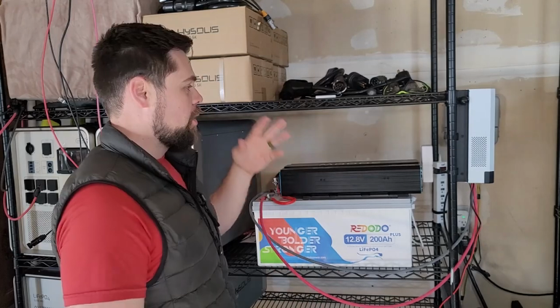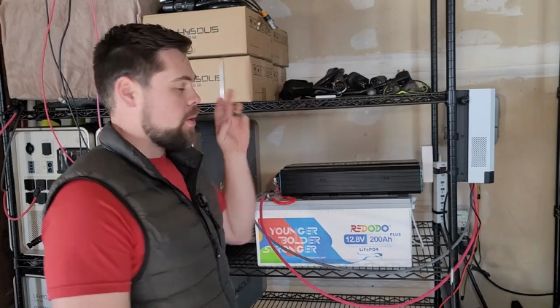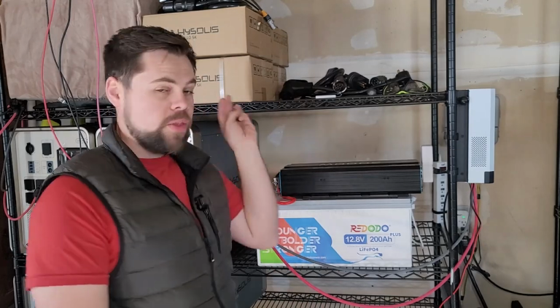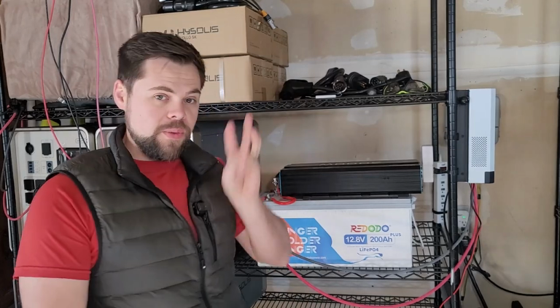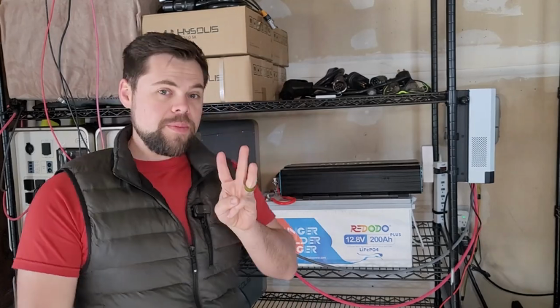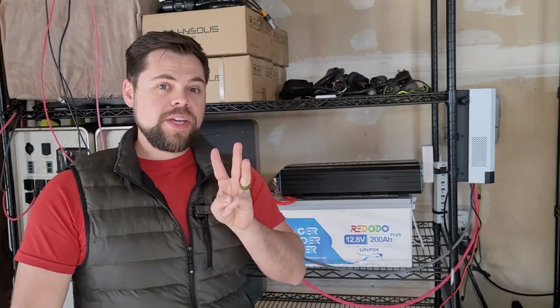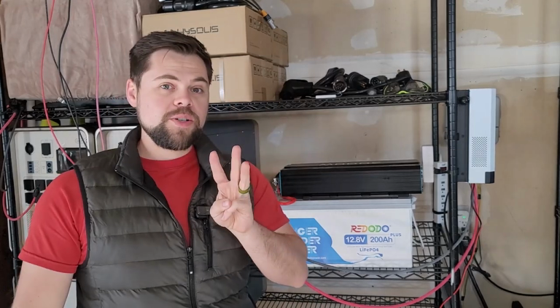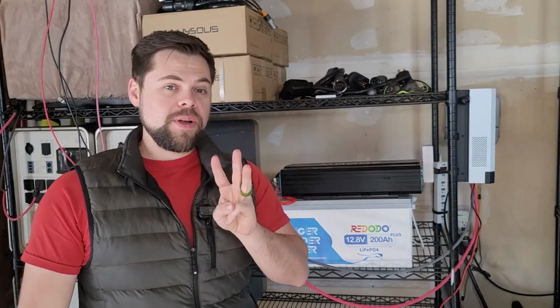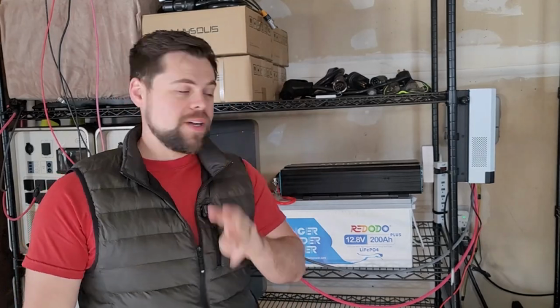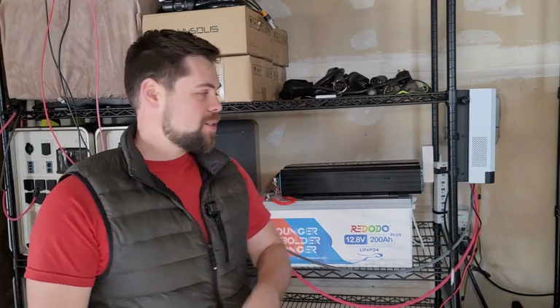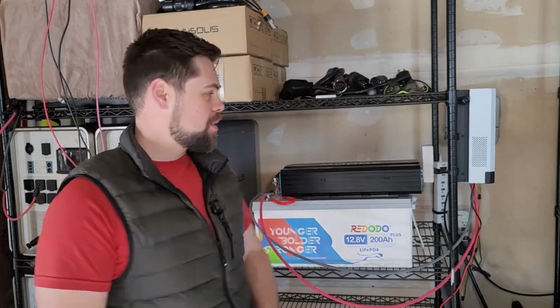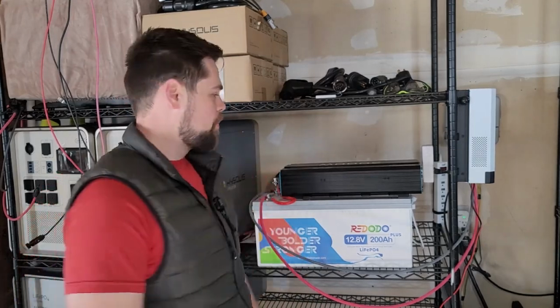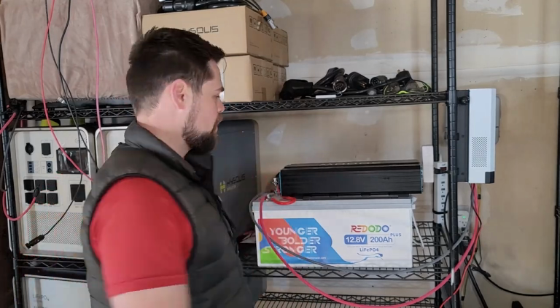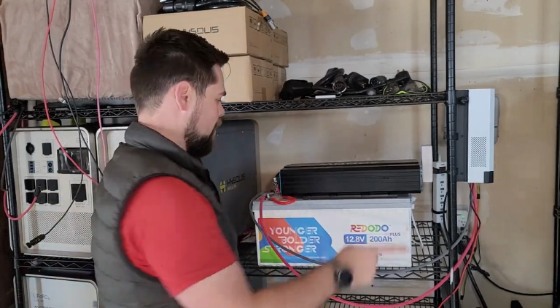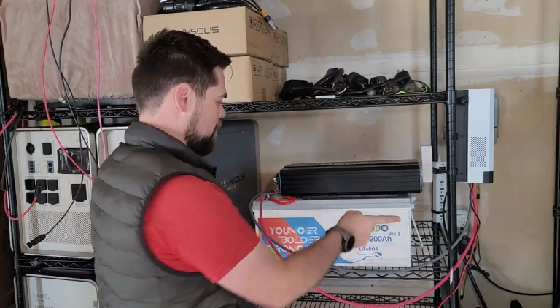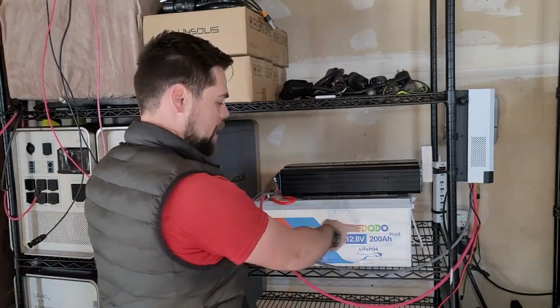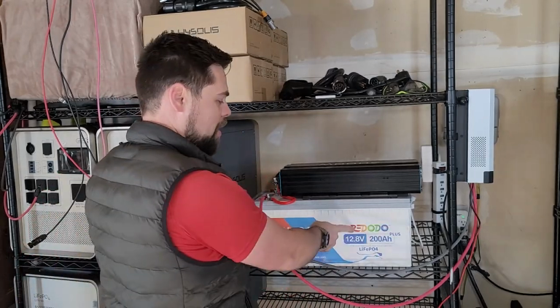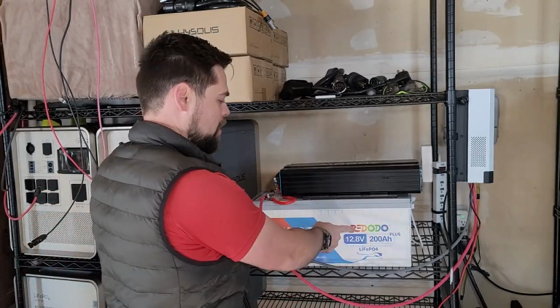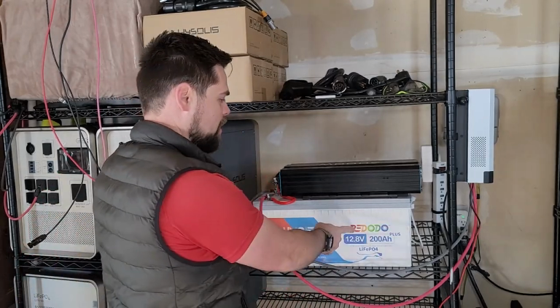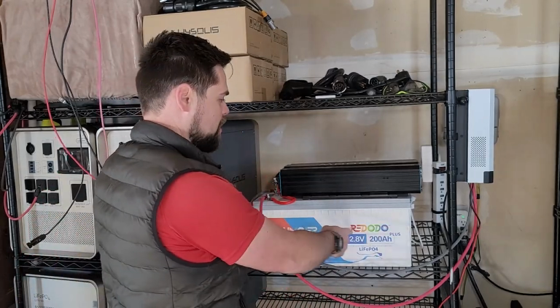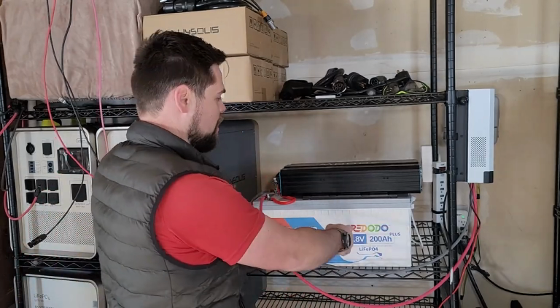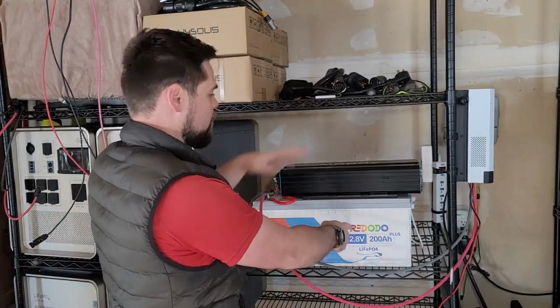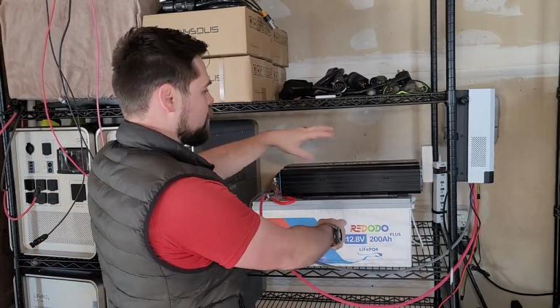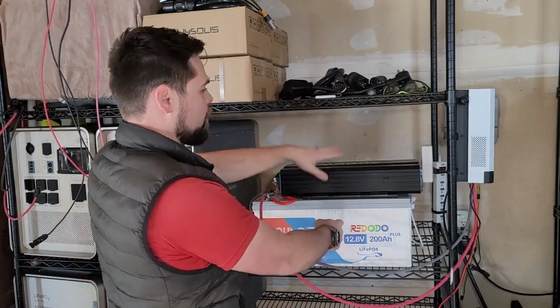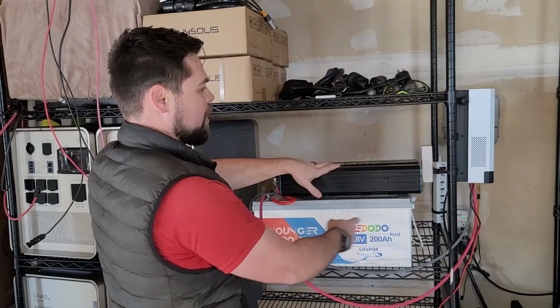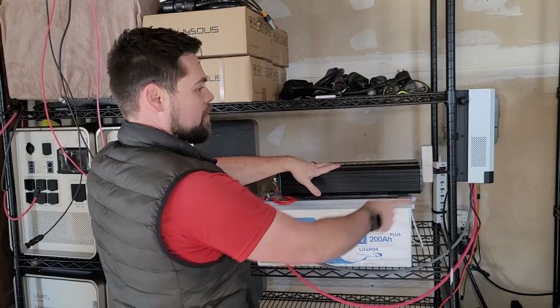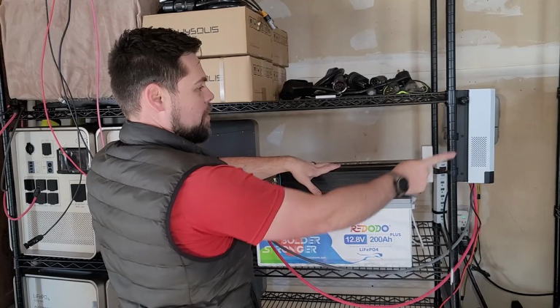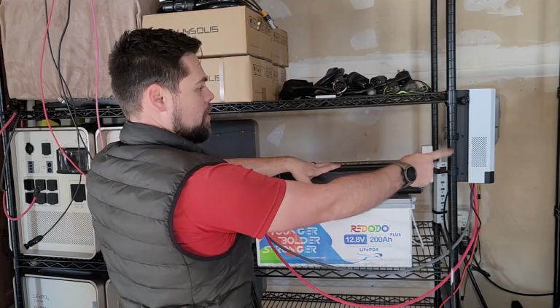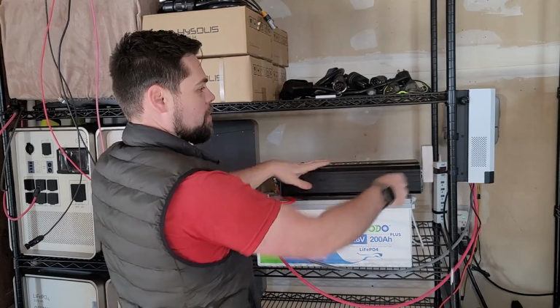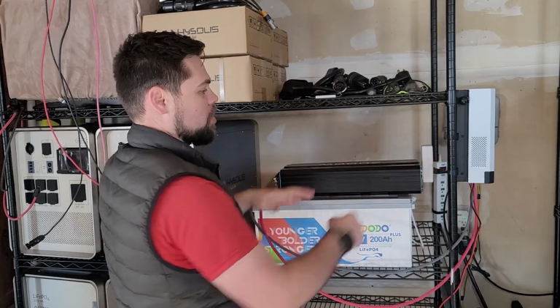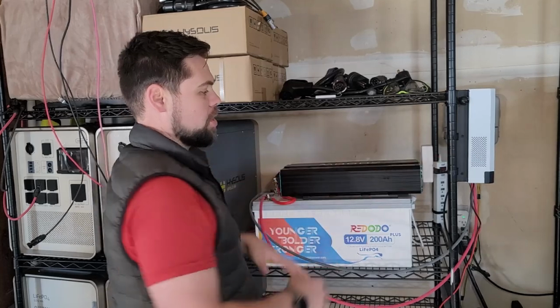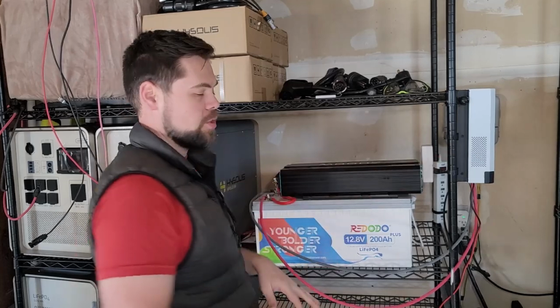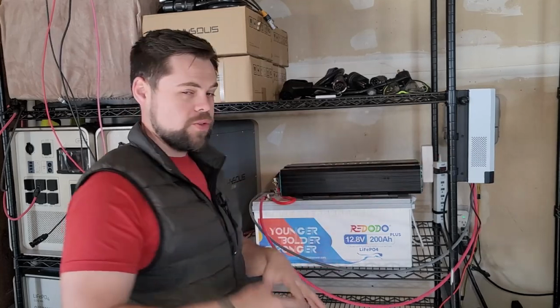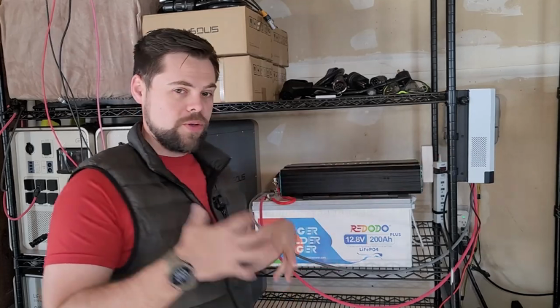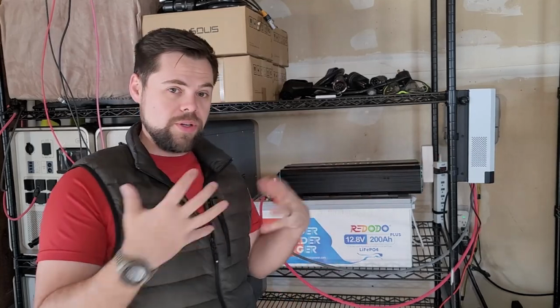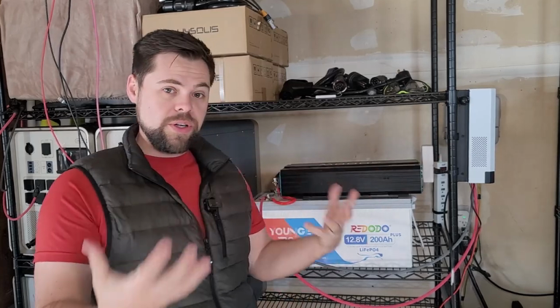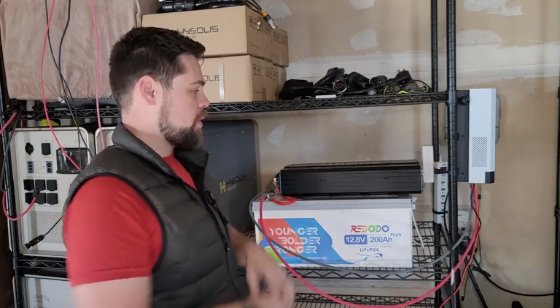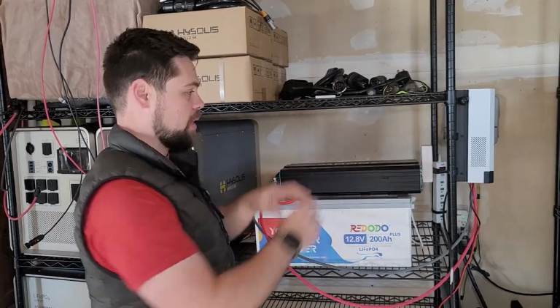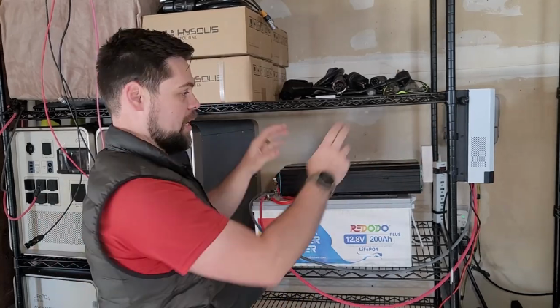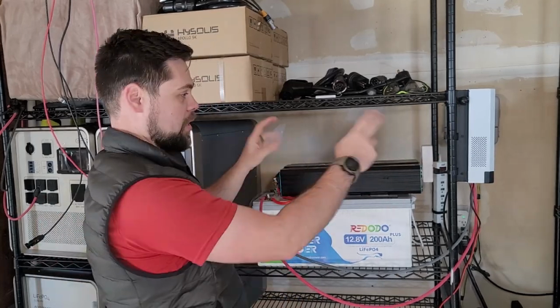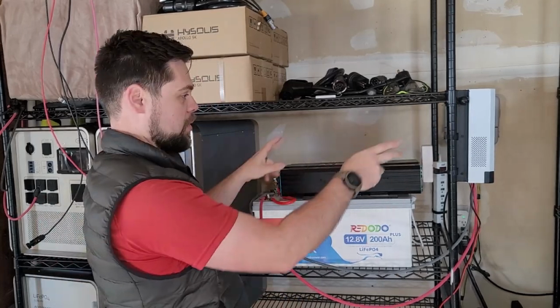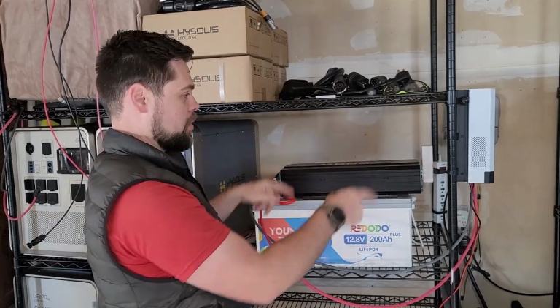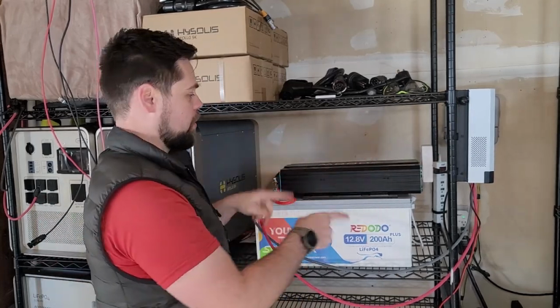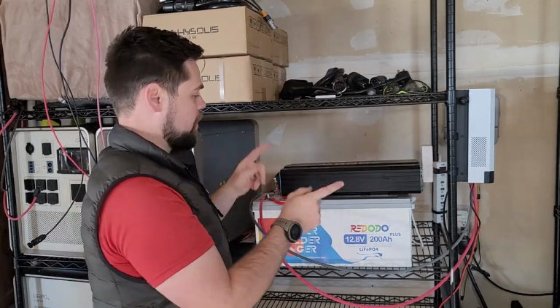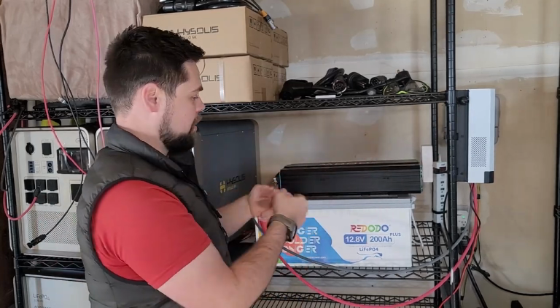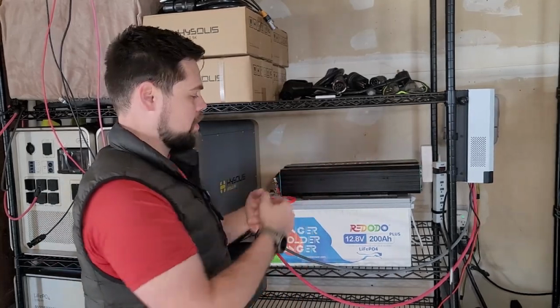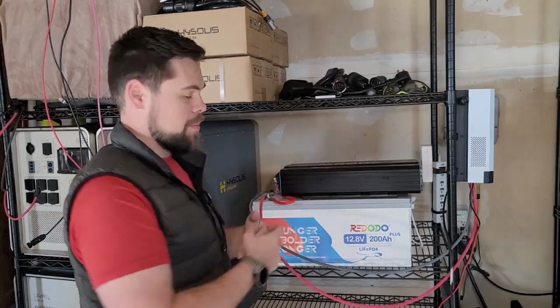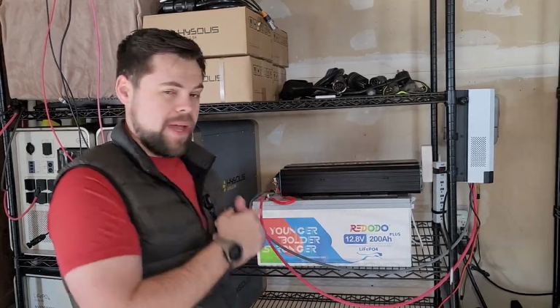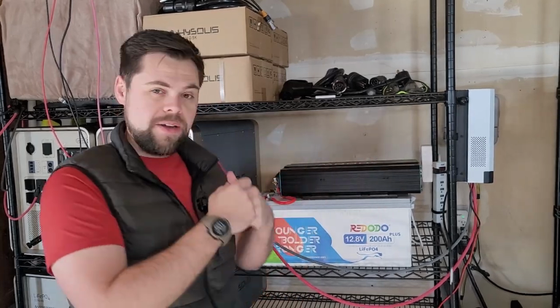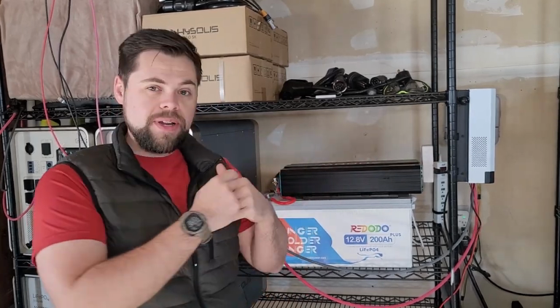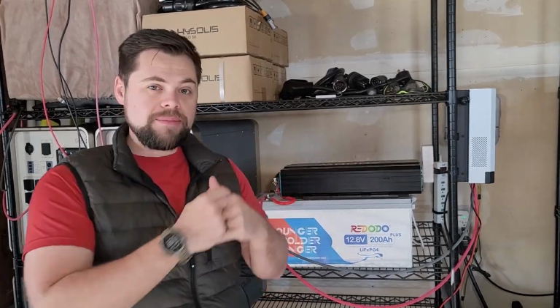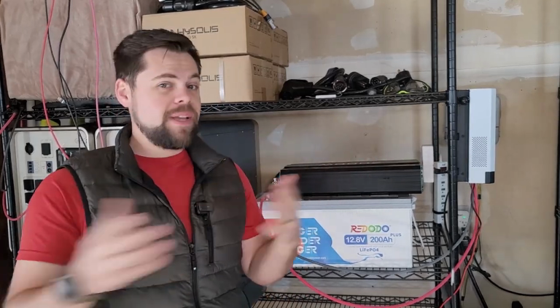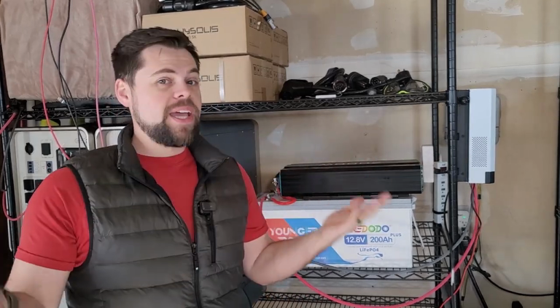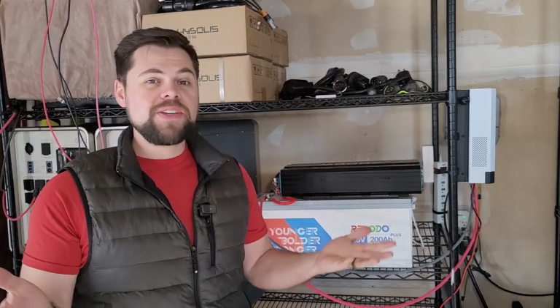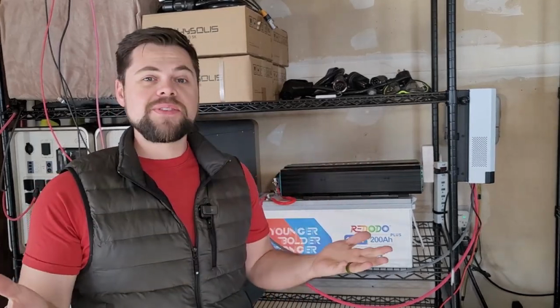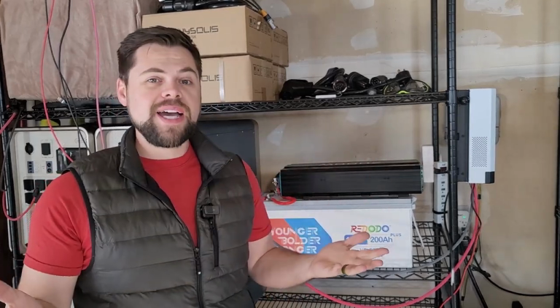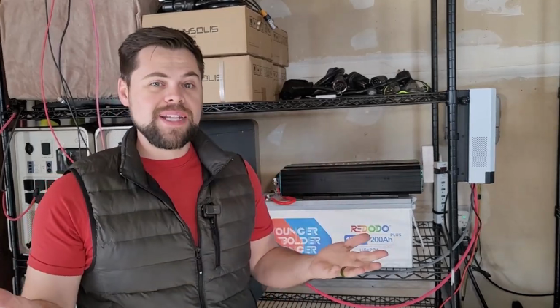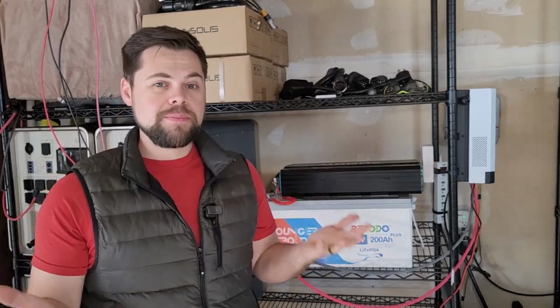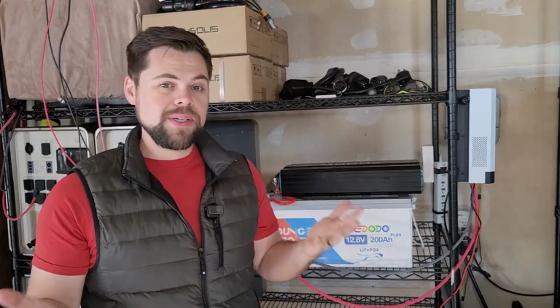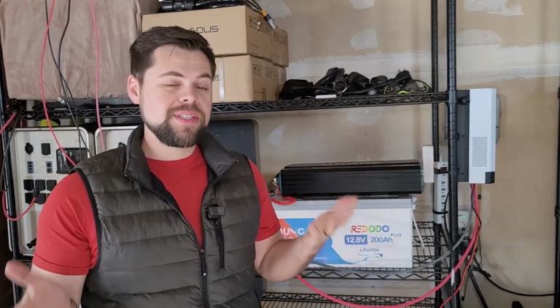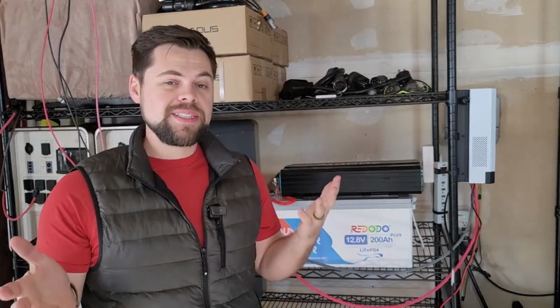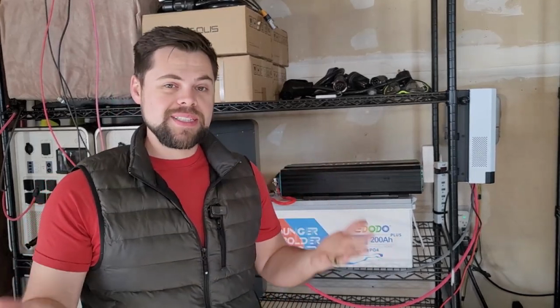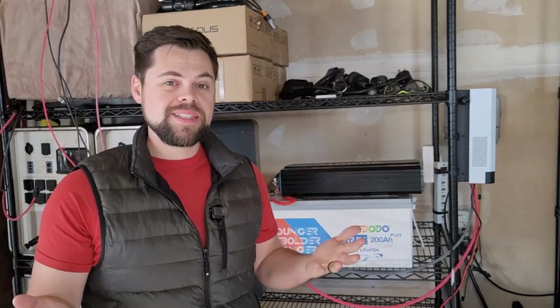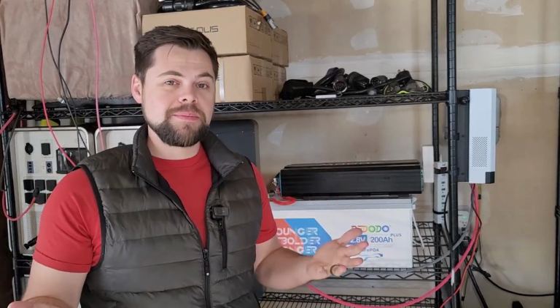There are three major parts to this system: the battery itself, the inverter, and the charge controller. You connect those two things to the battery and you've got a built system.